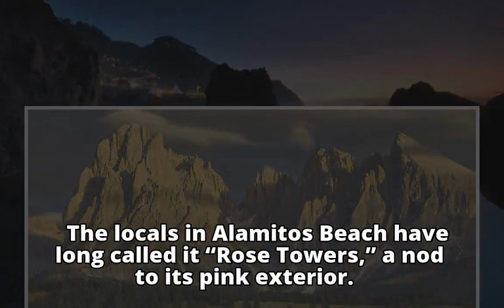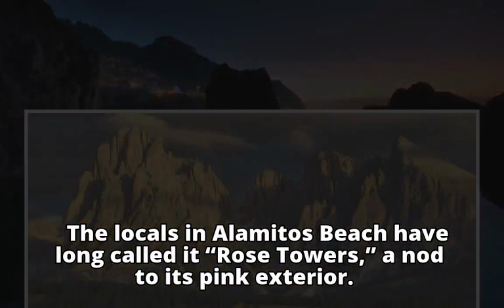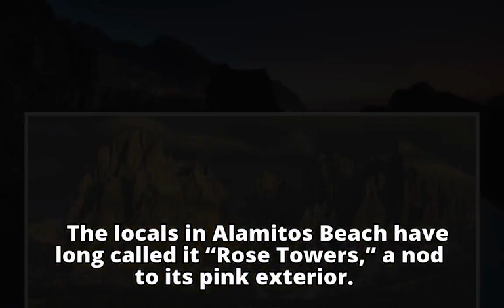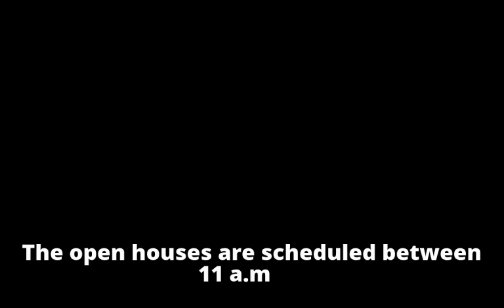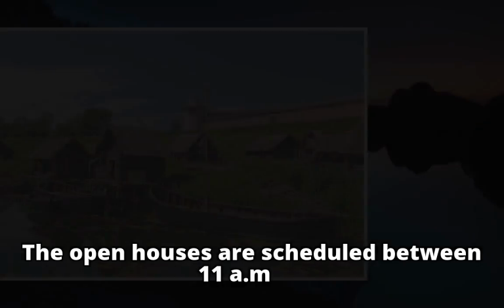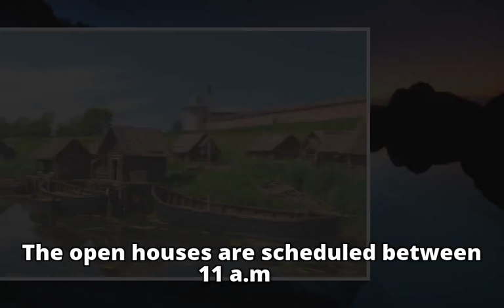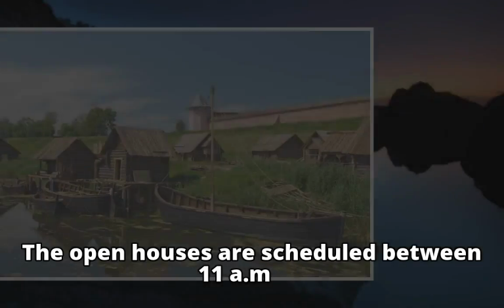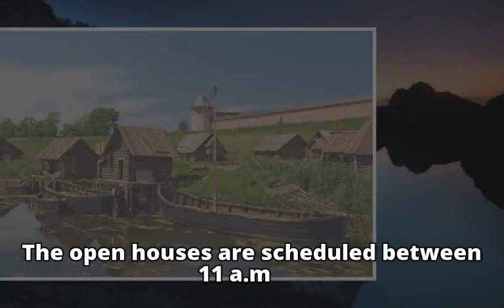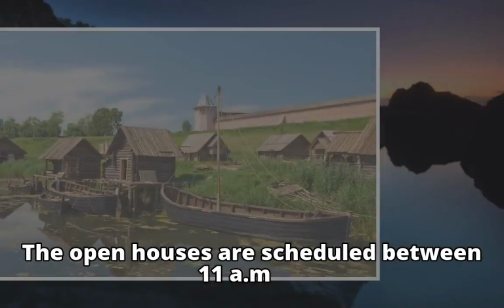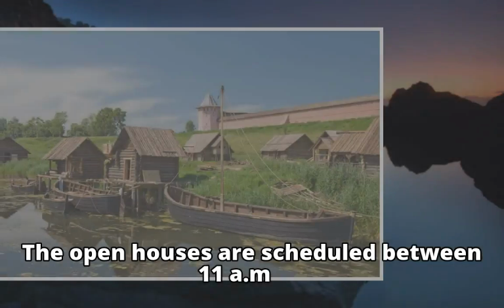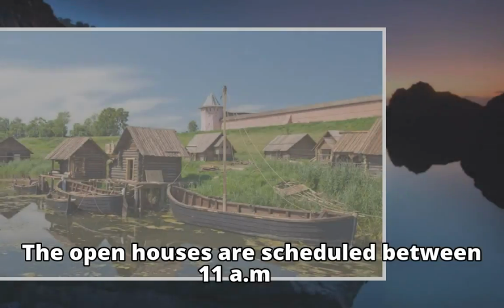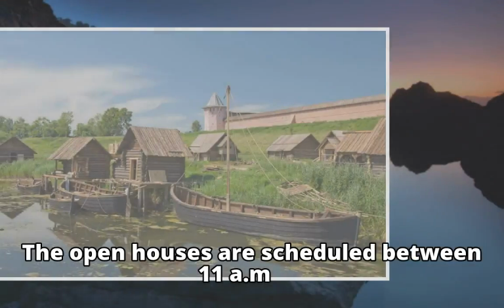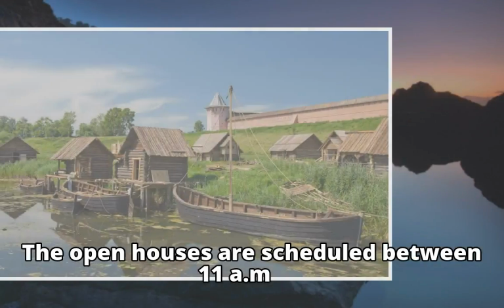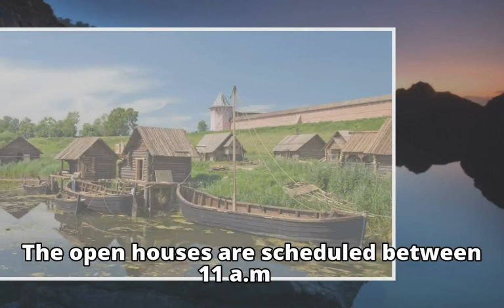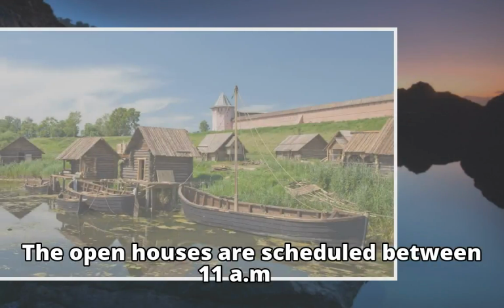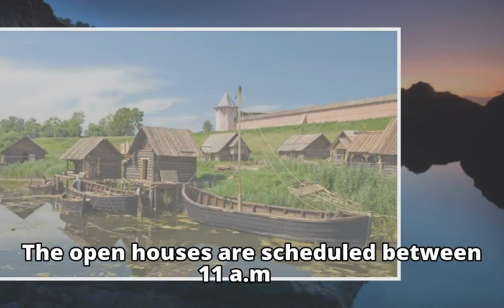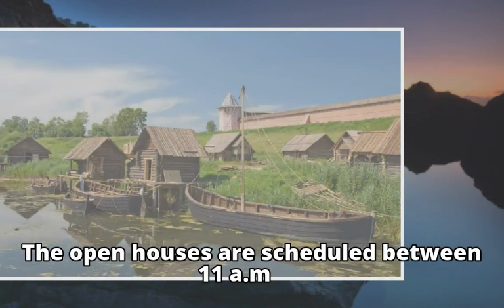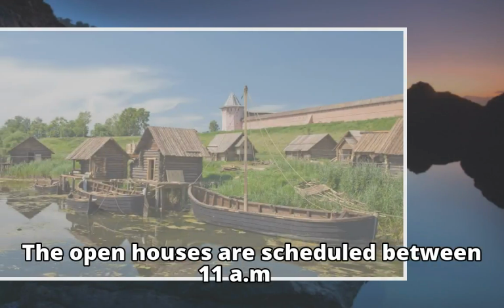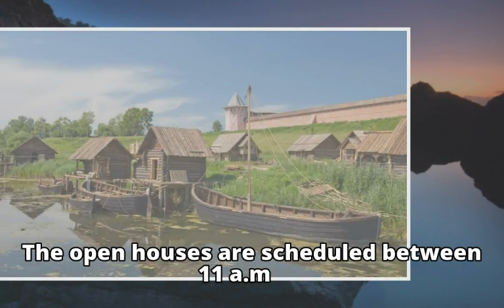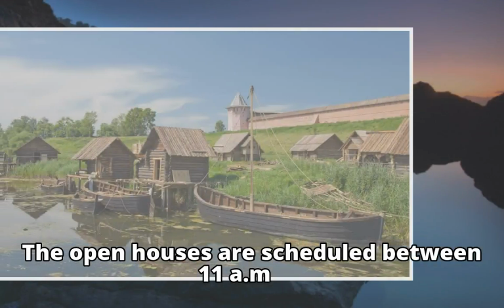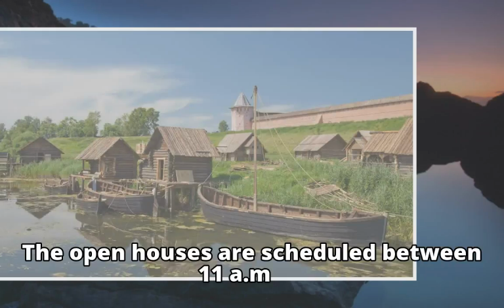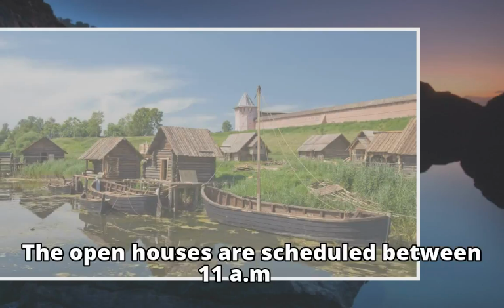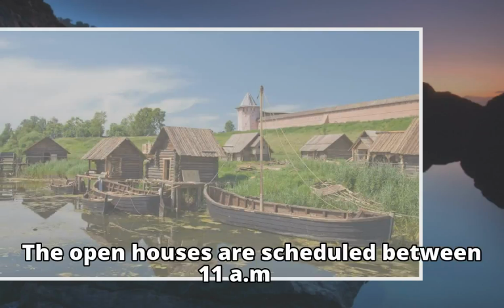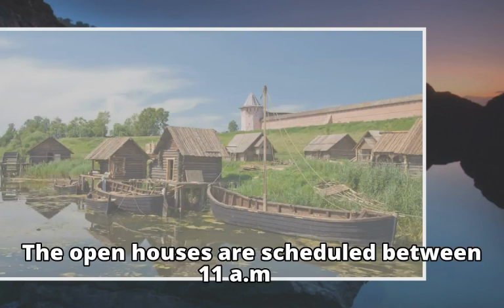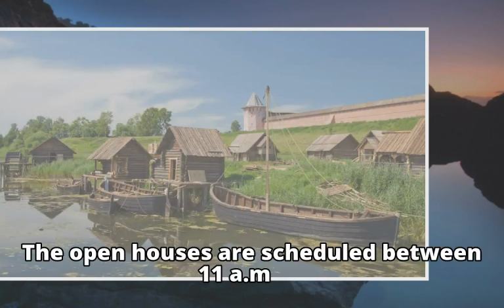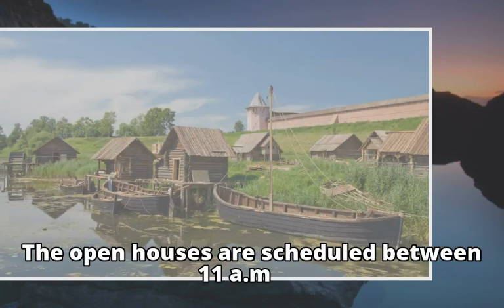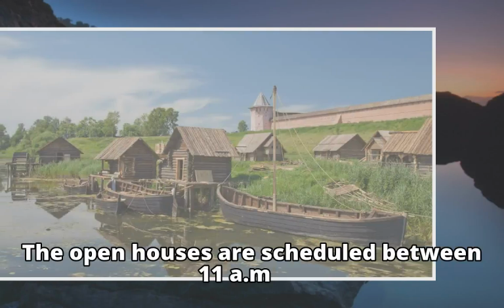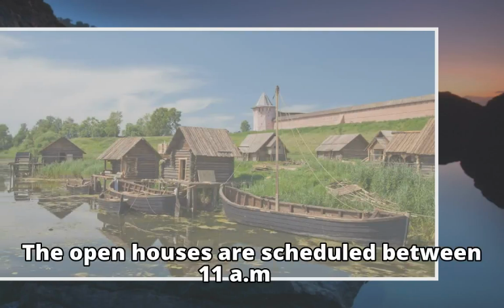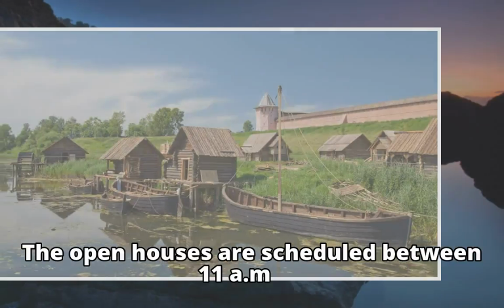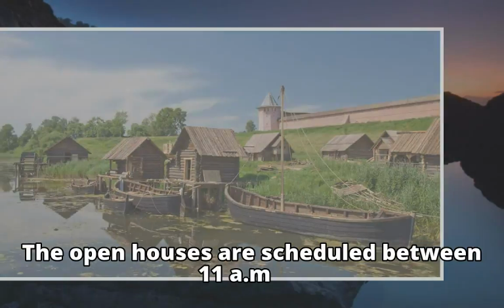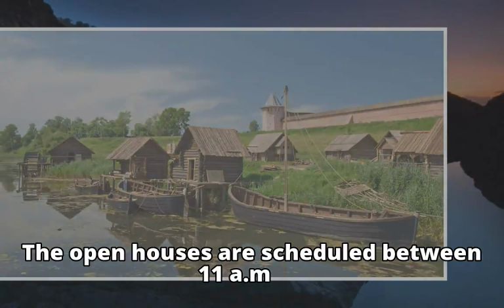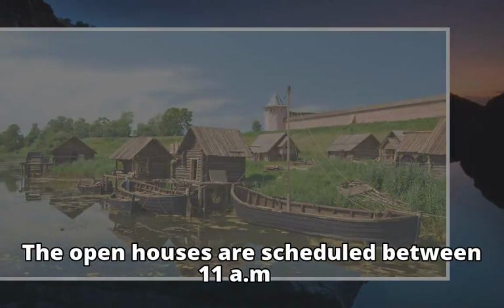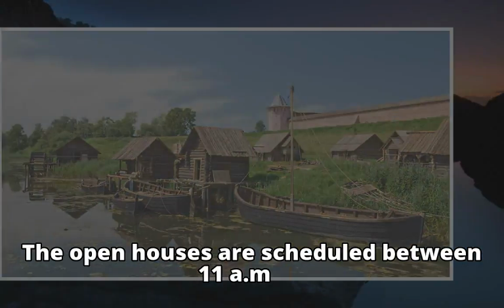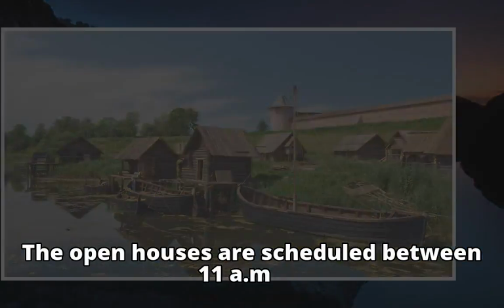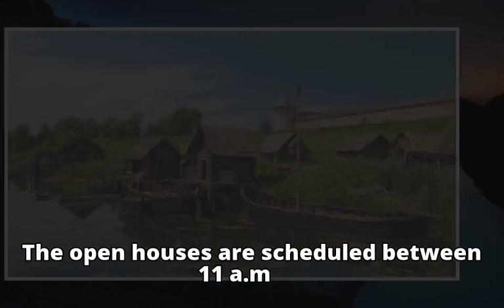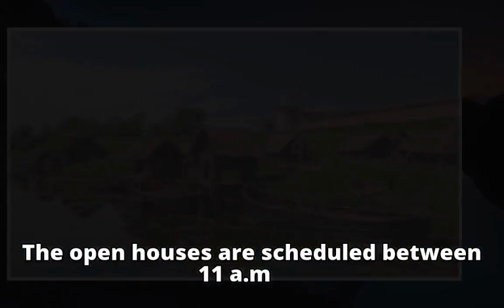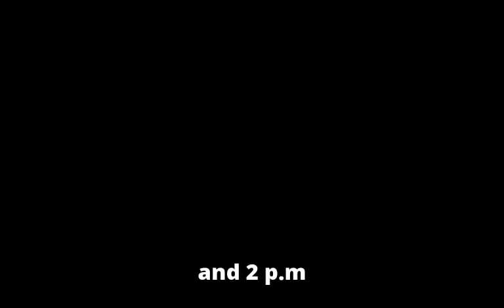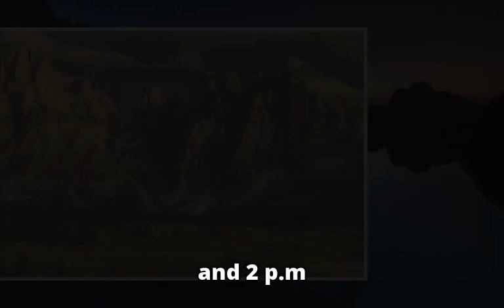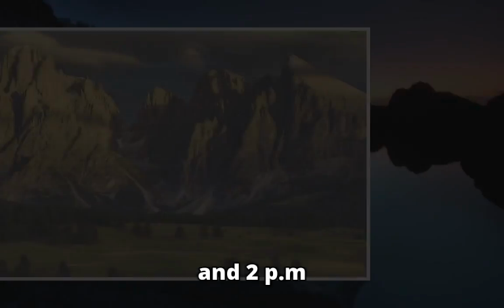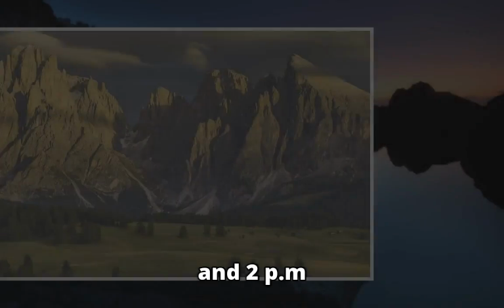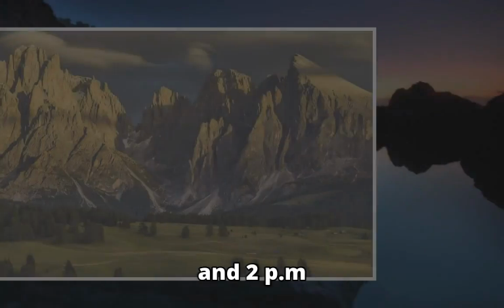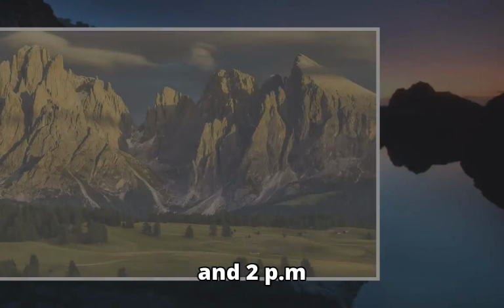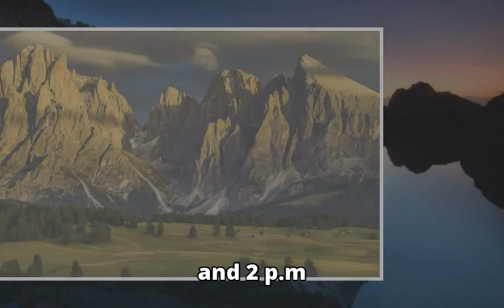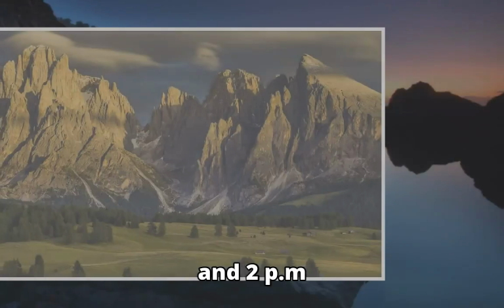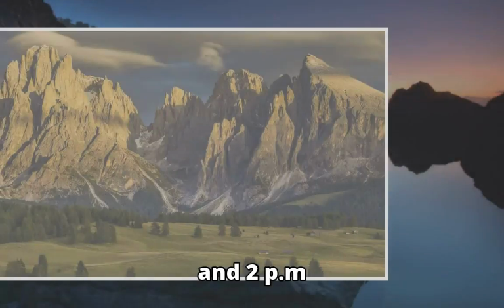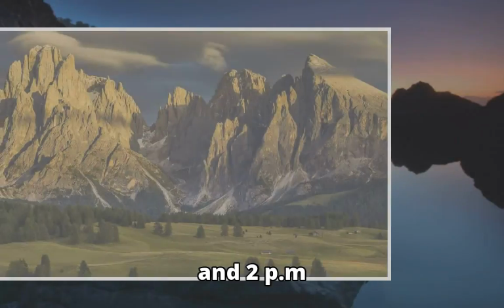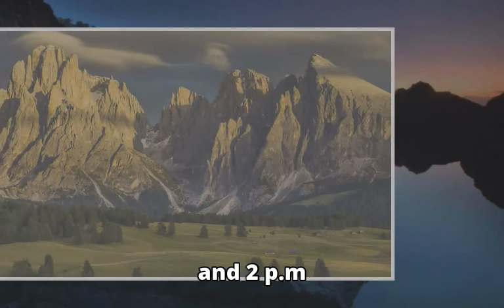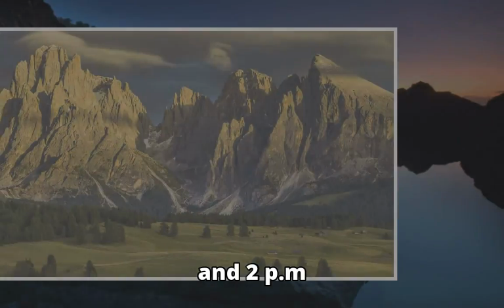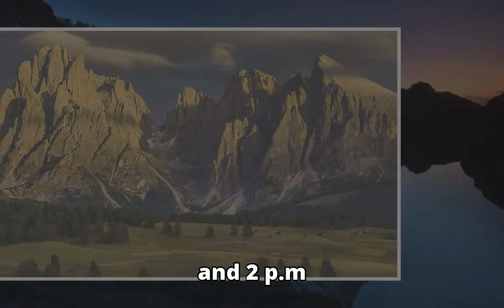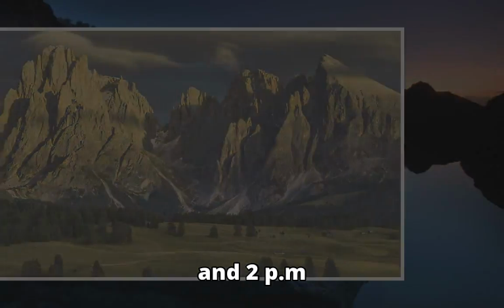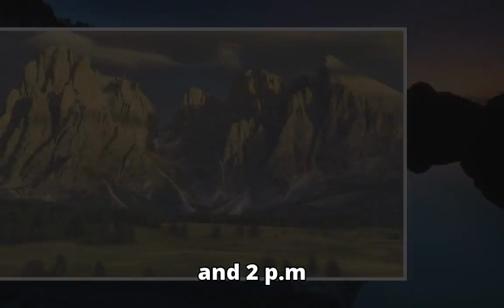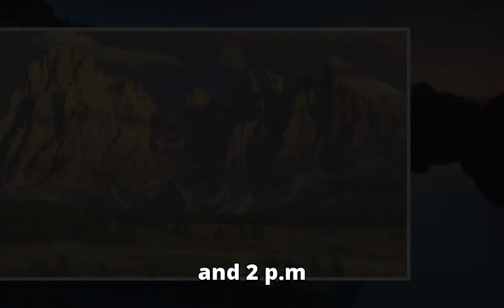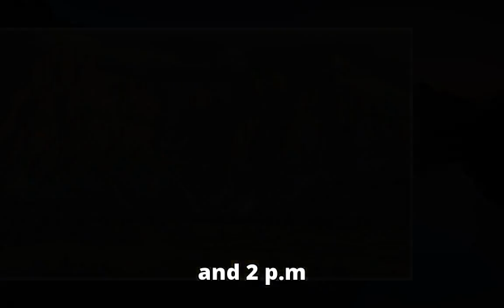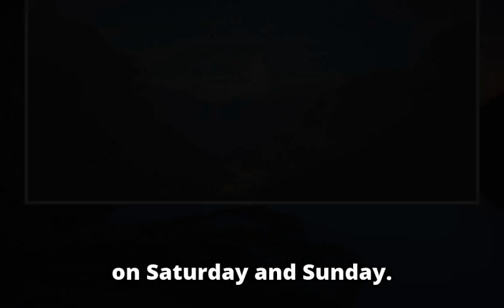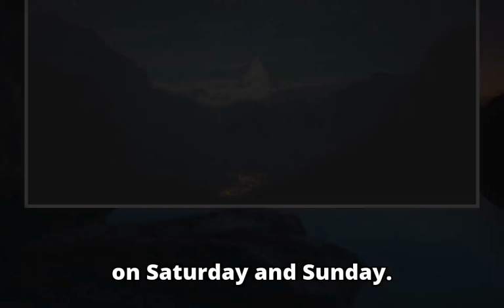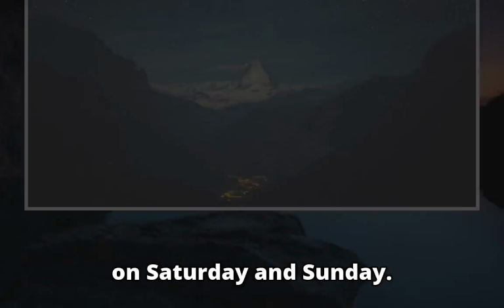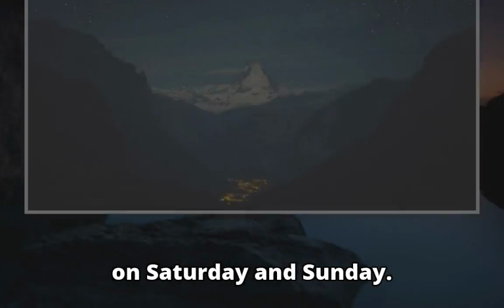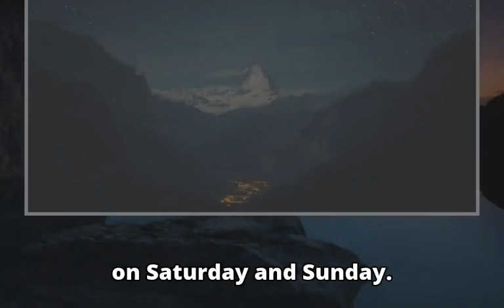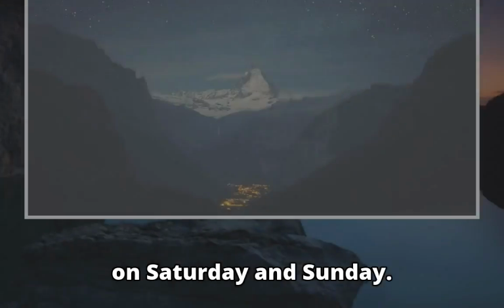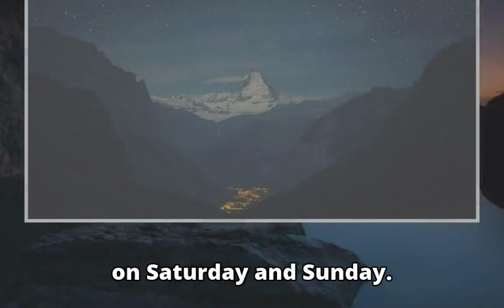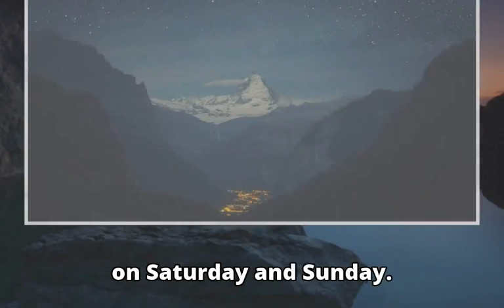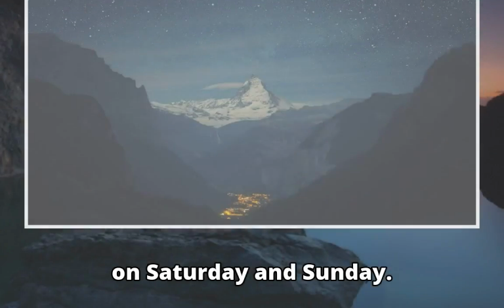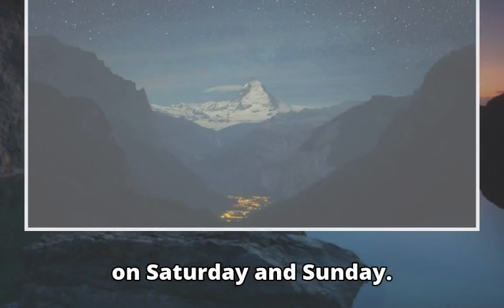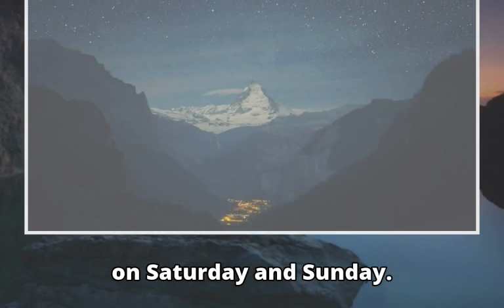The open houses are scheduled between 11am and 2pm on Saturday and Sunday.